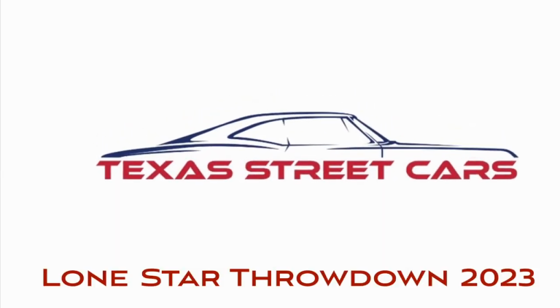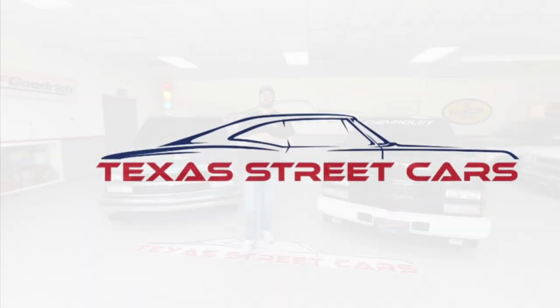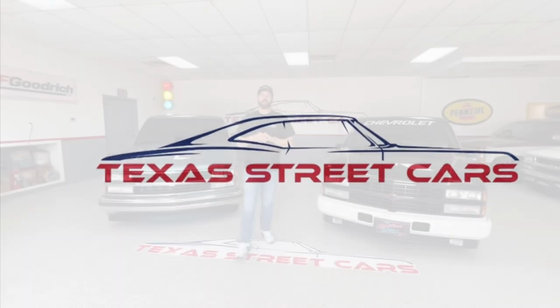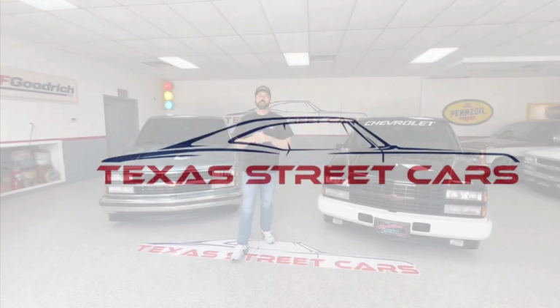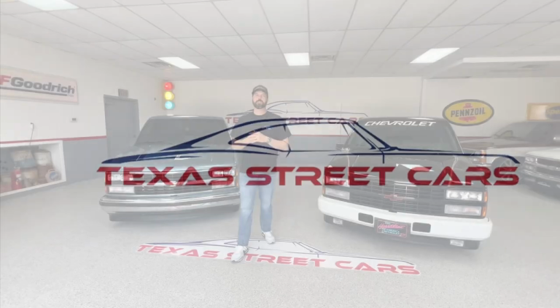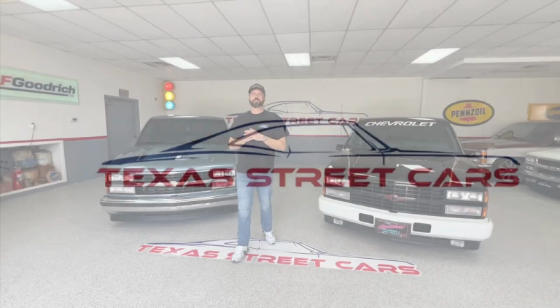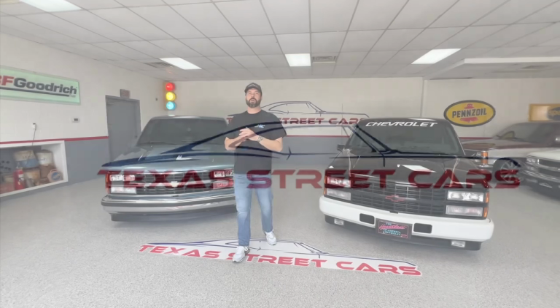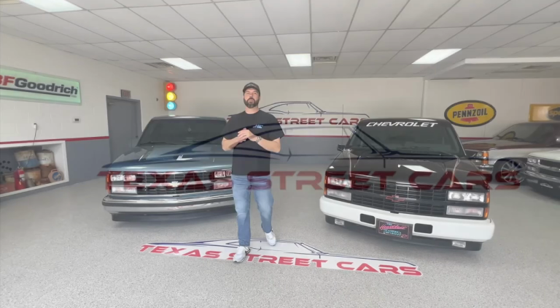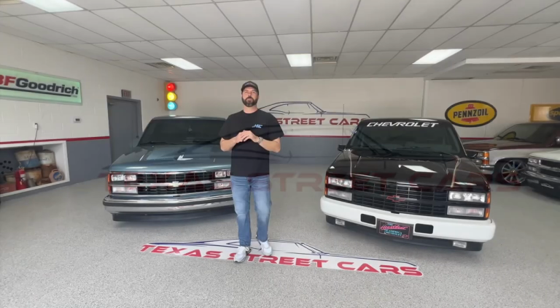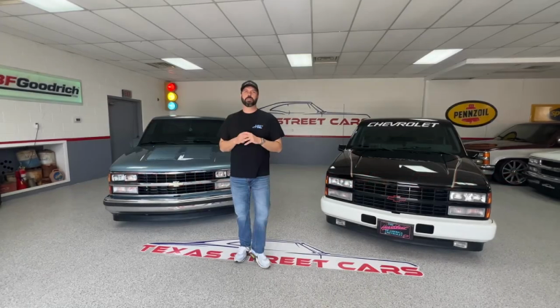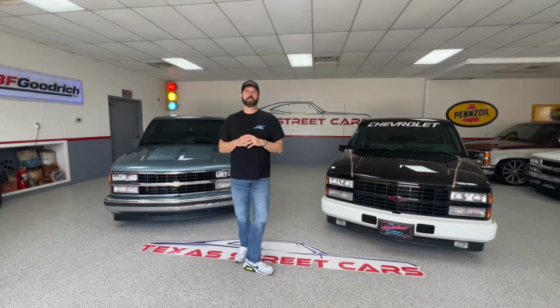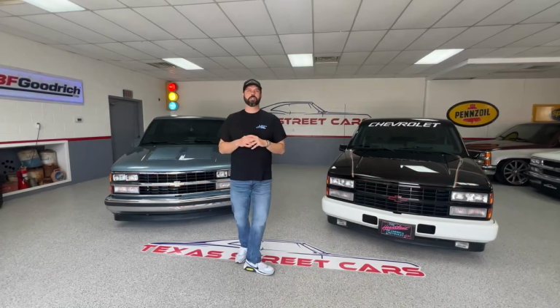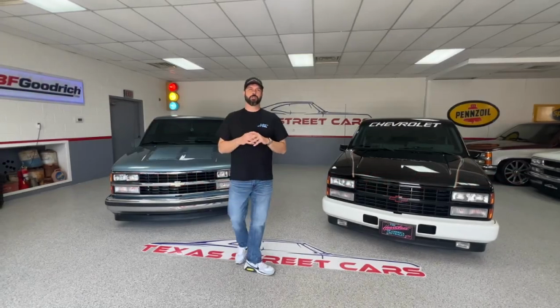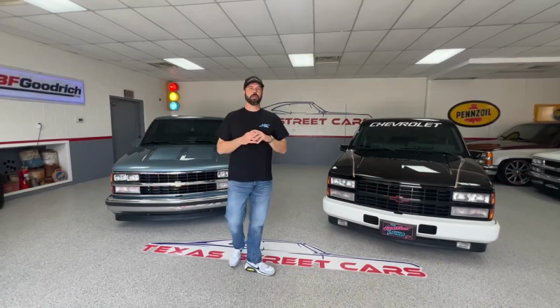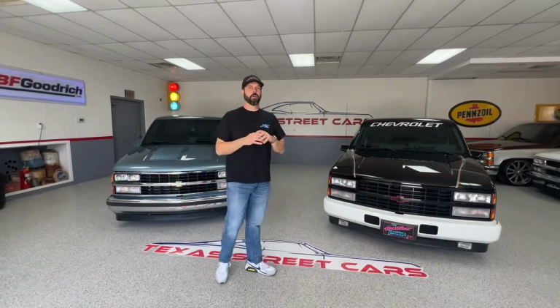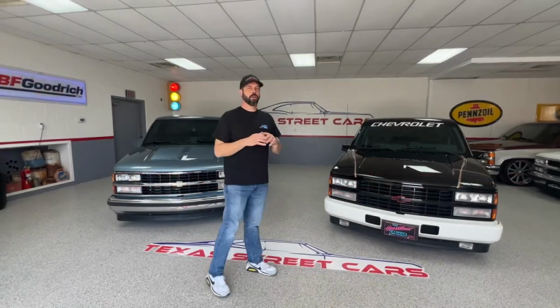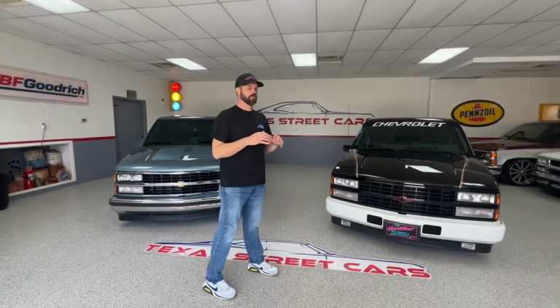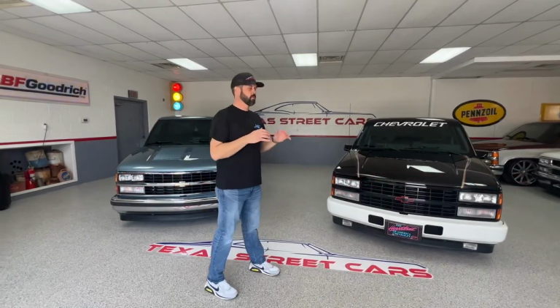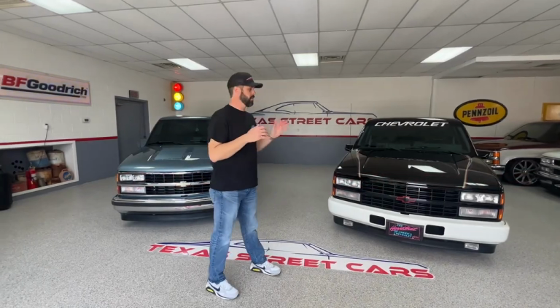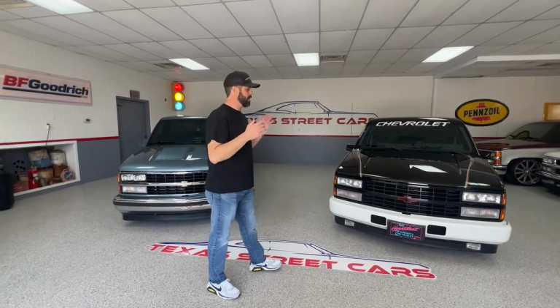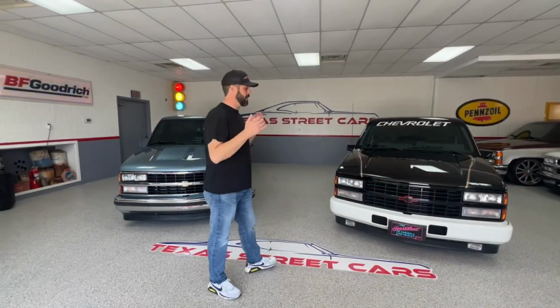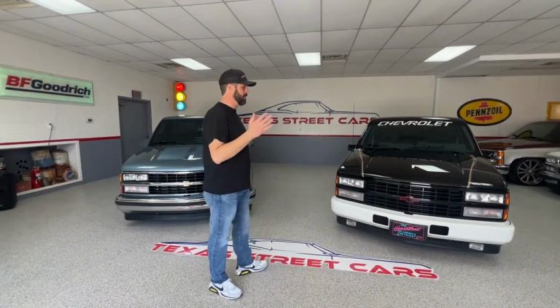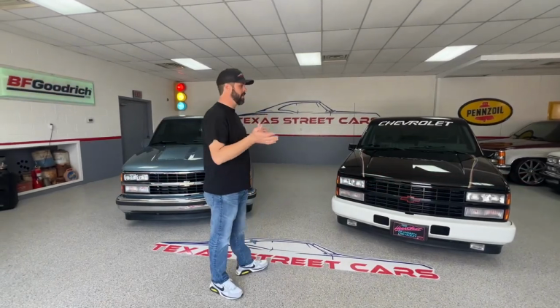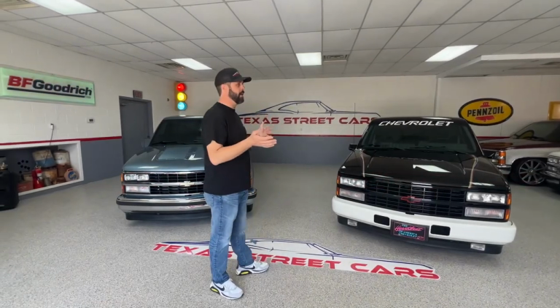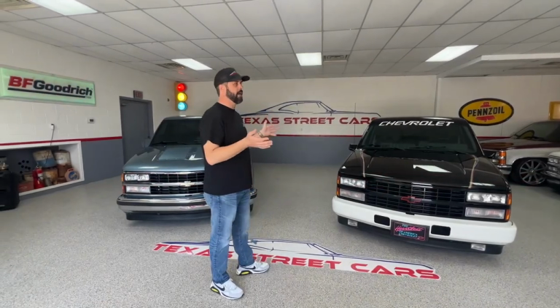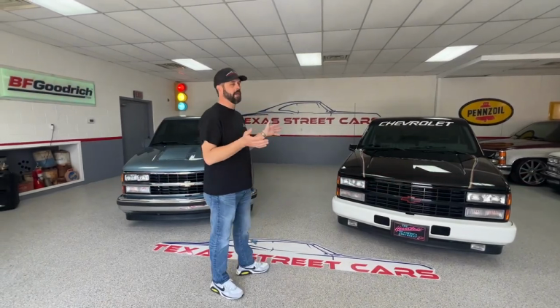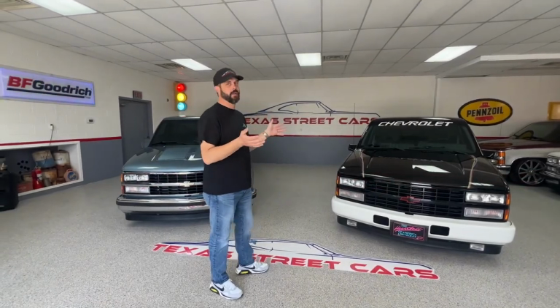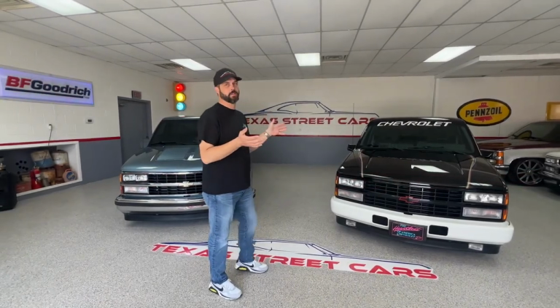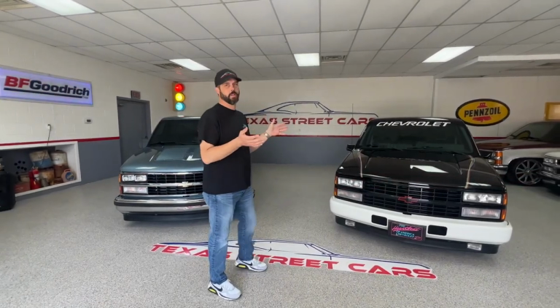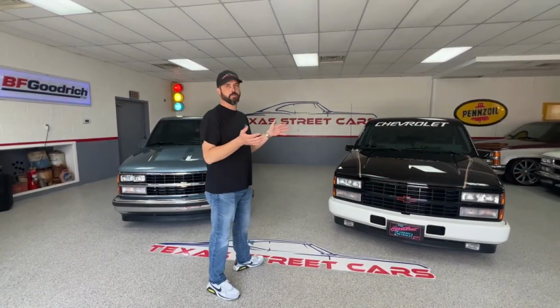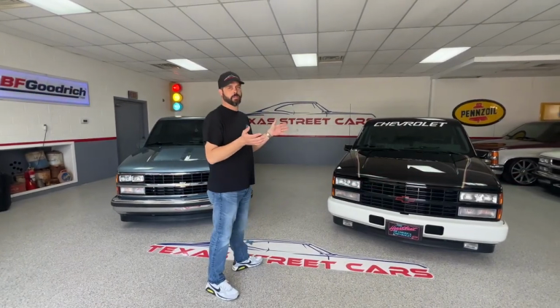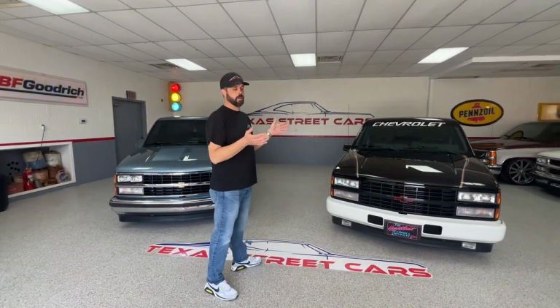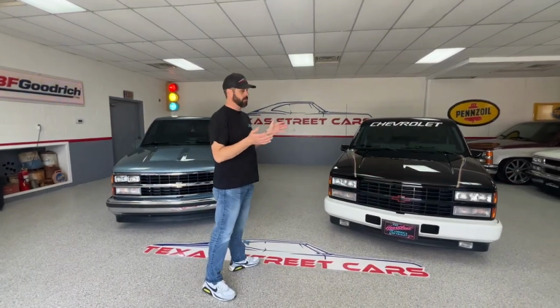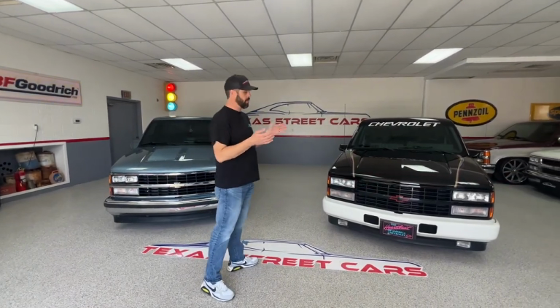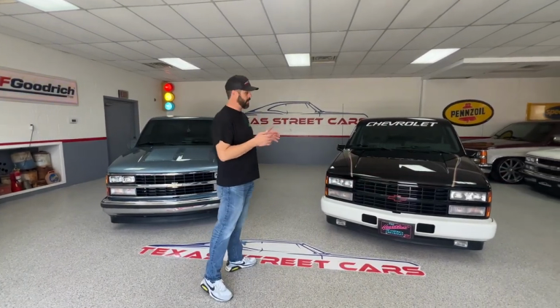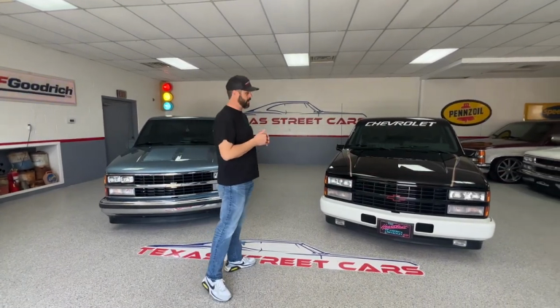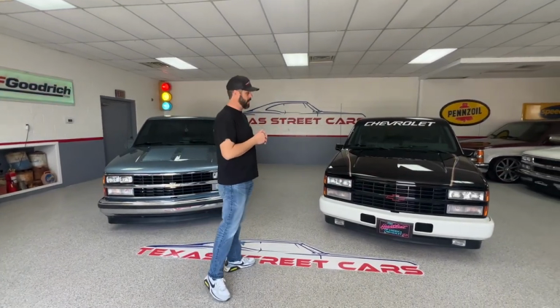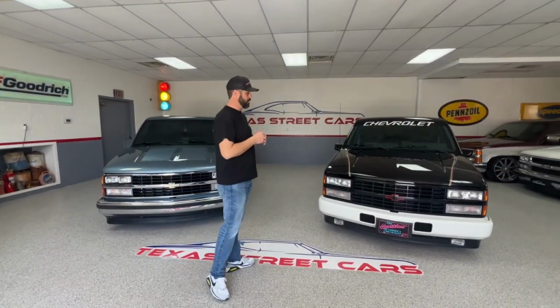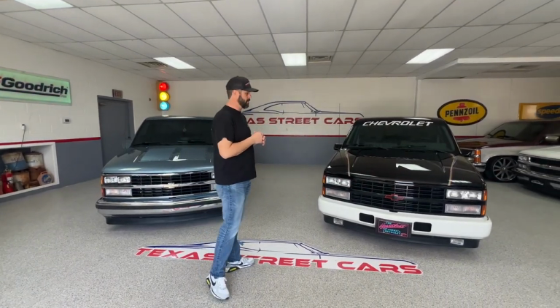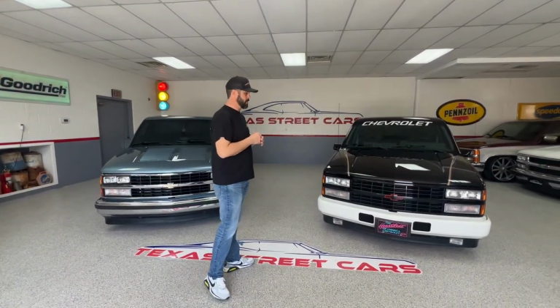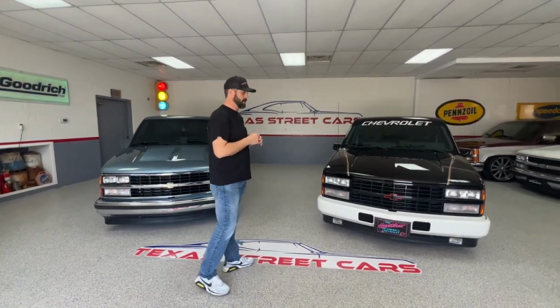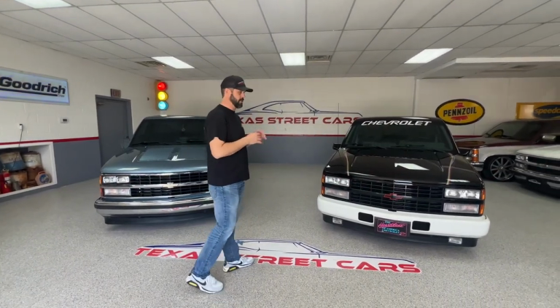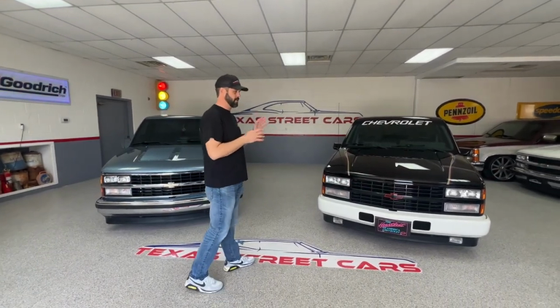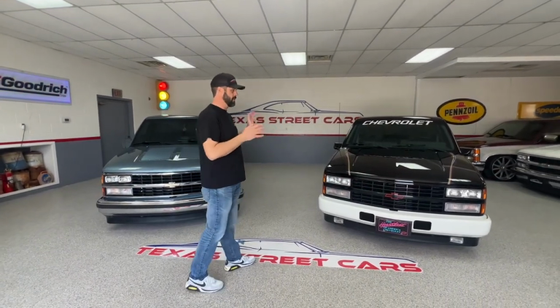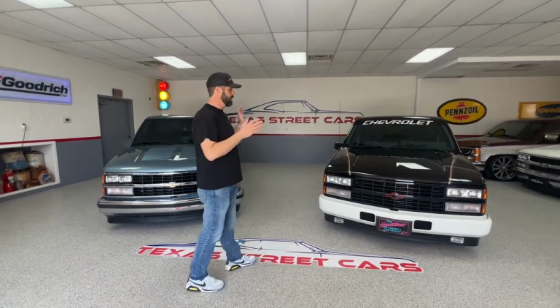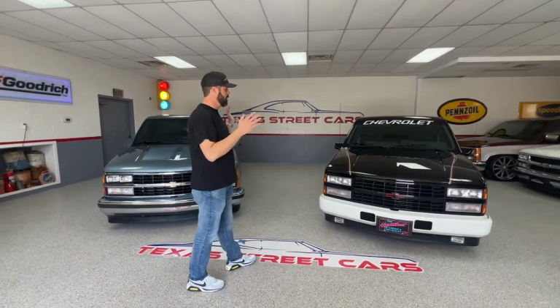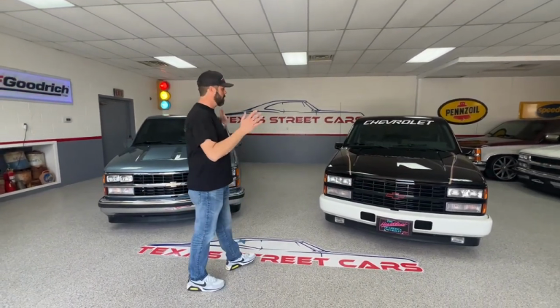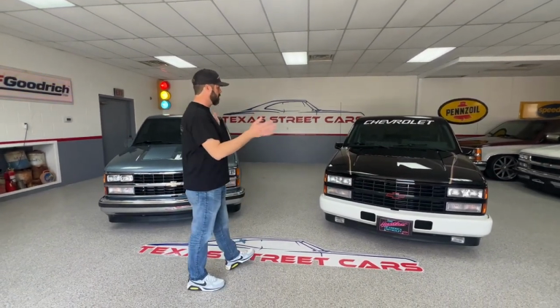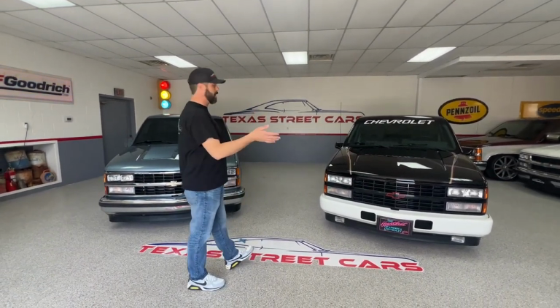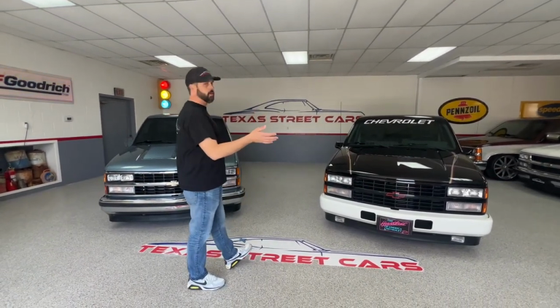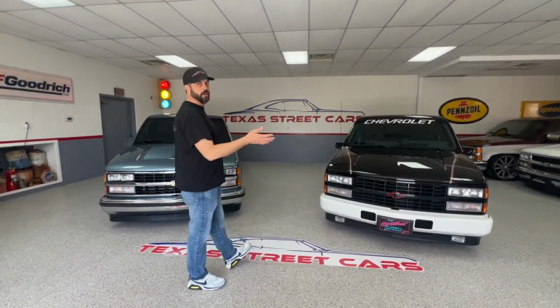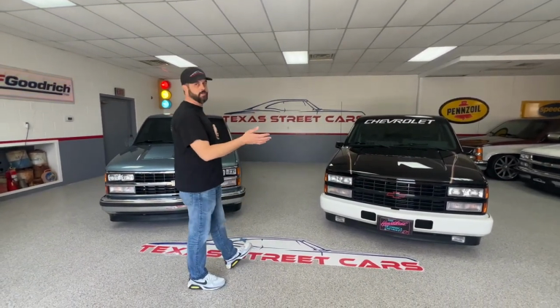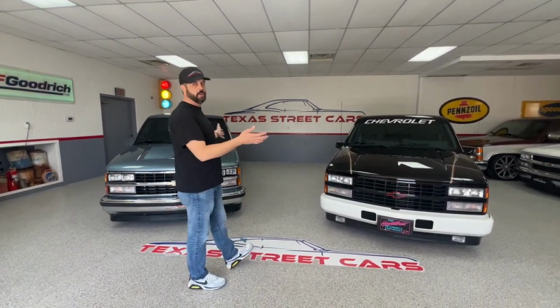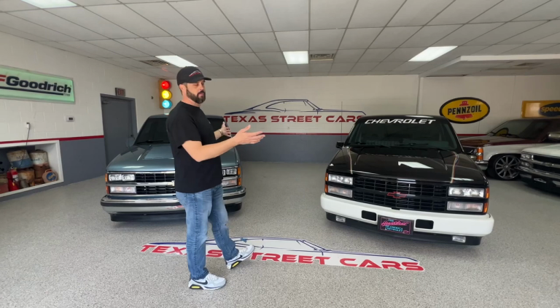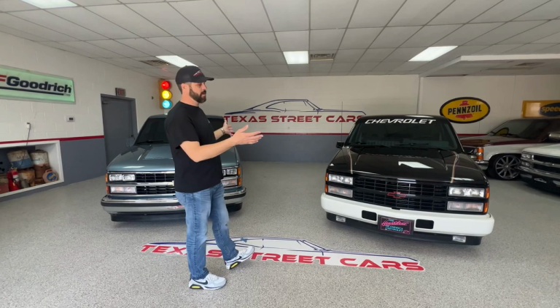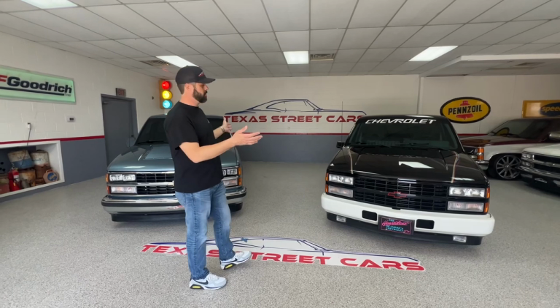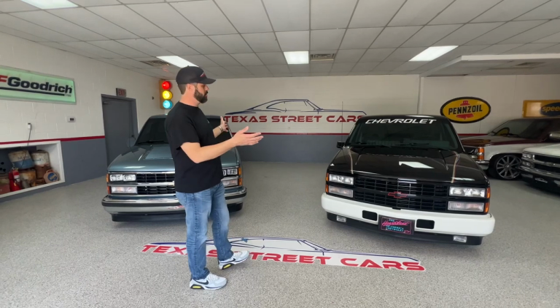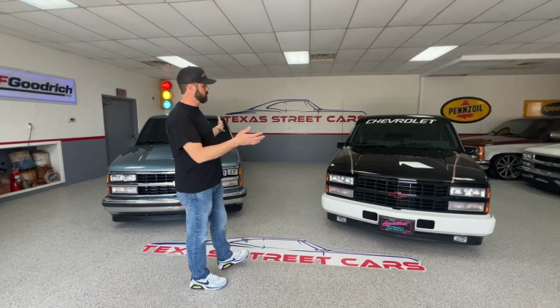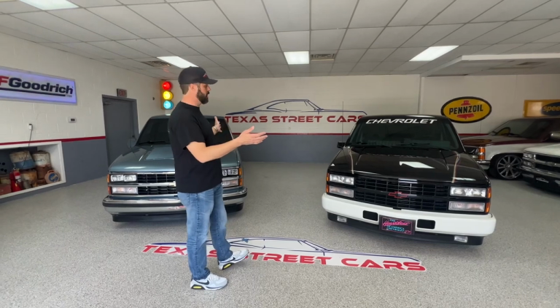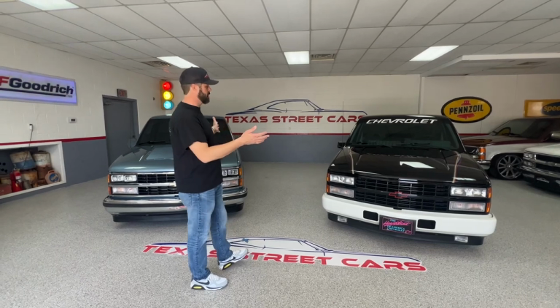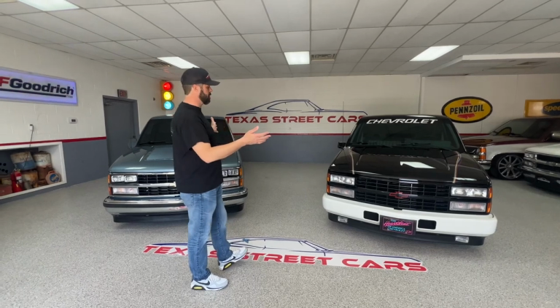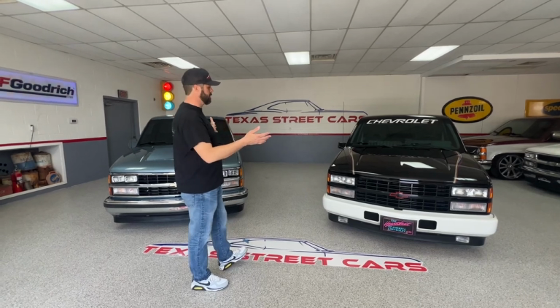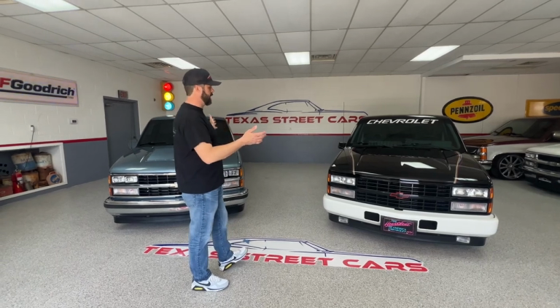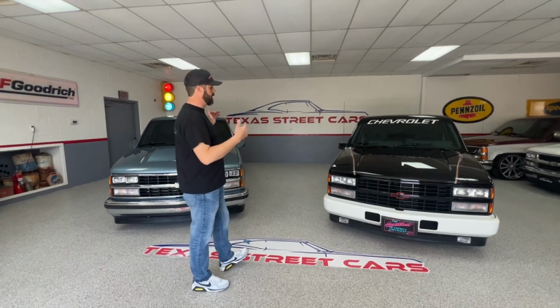Hi guys, it's Gron from Texas Streetcars. We are getting ready to head out to Lone Star Throwdown in Conroe, Texas. We're going to get a quick video of our two trucks that we're taking.